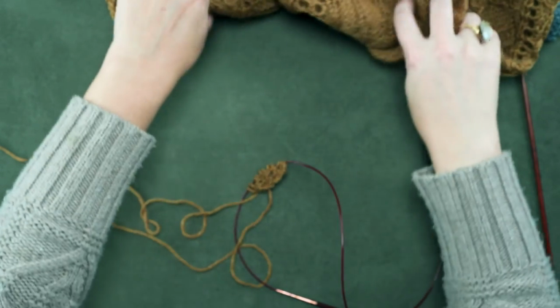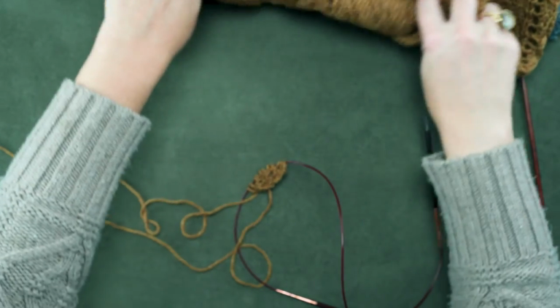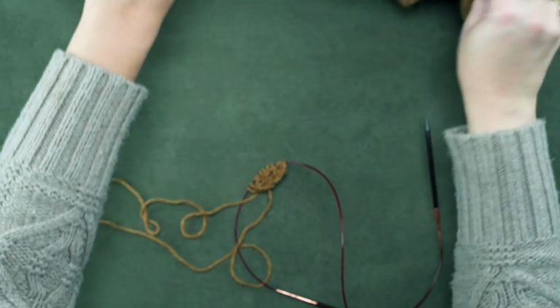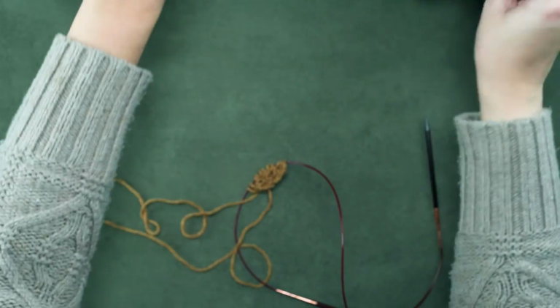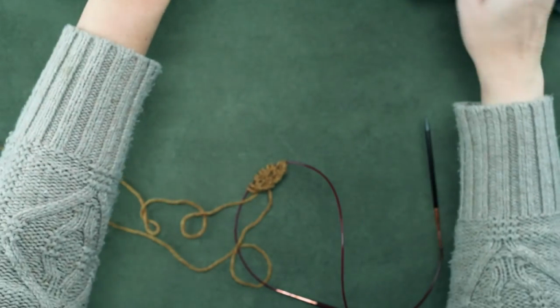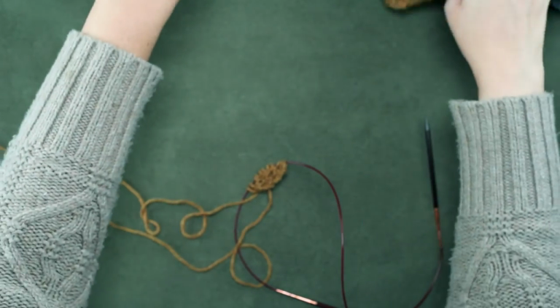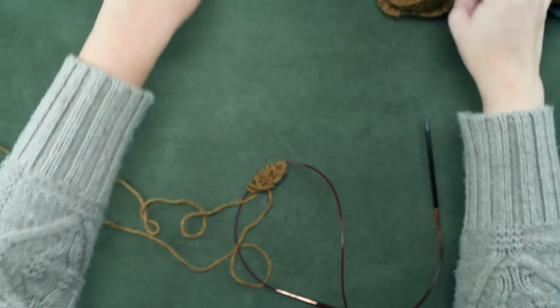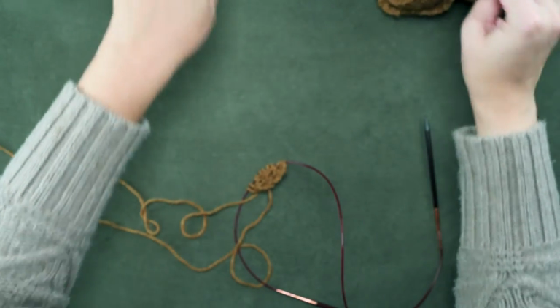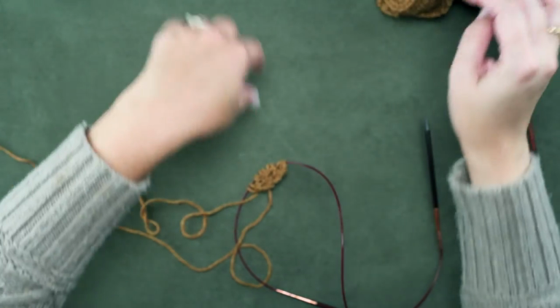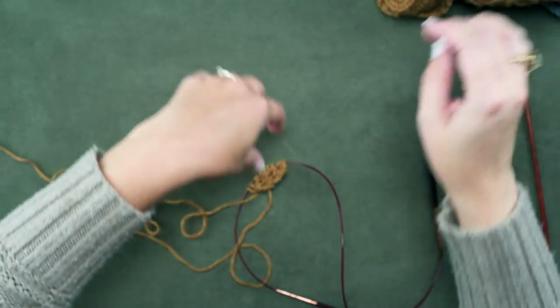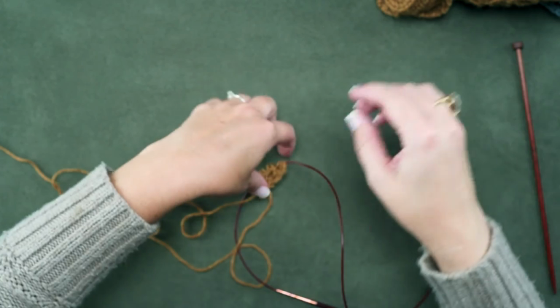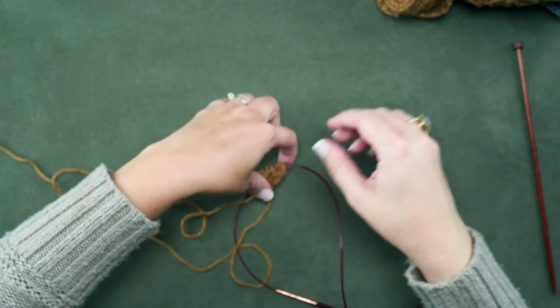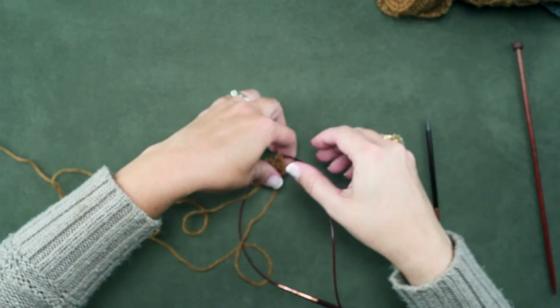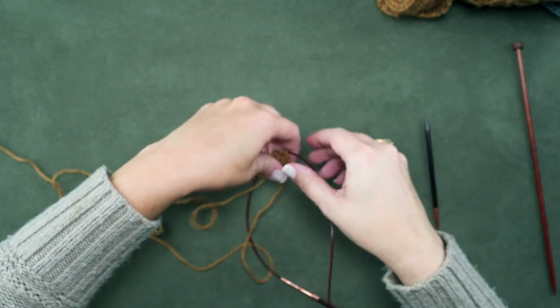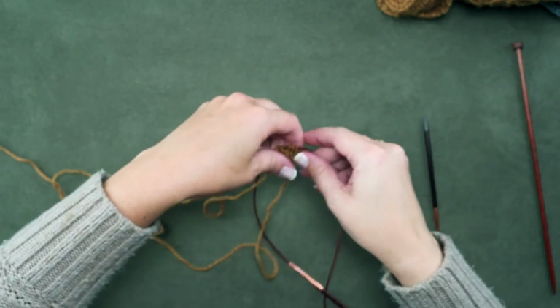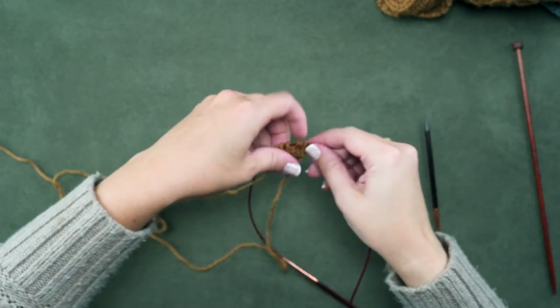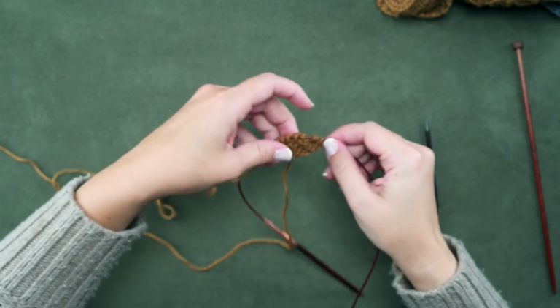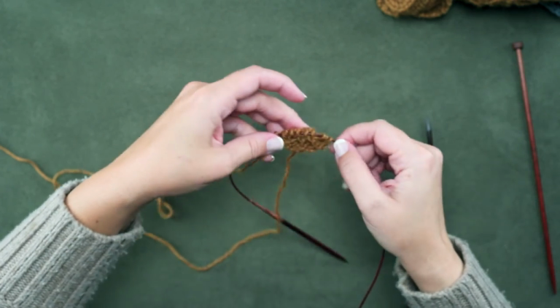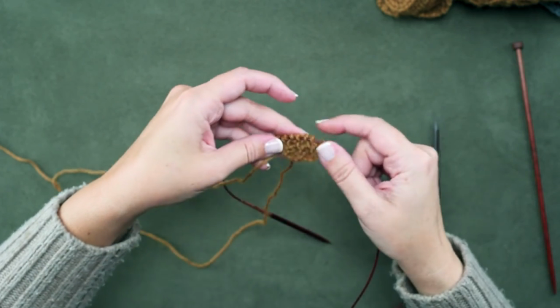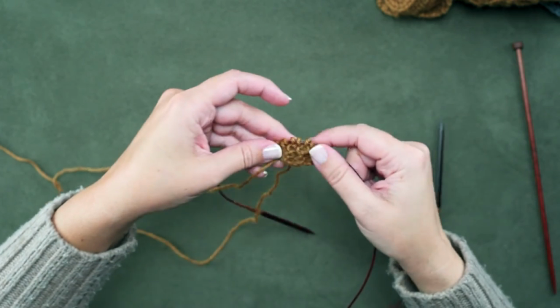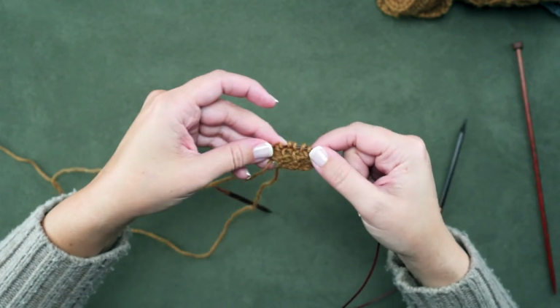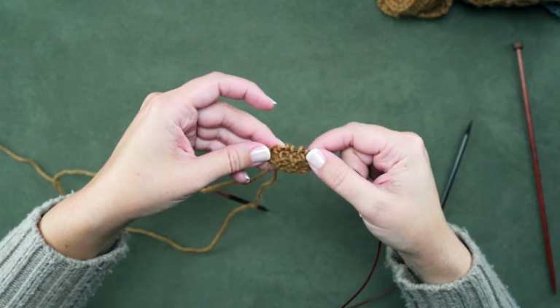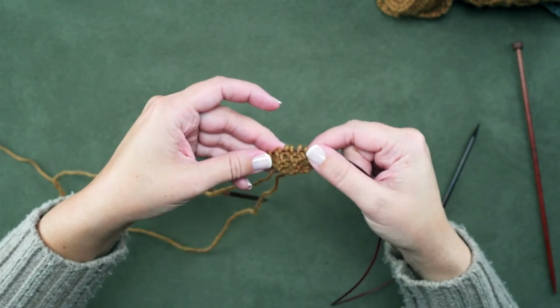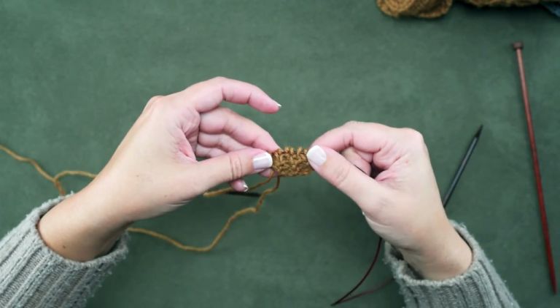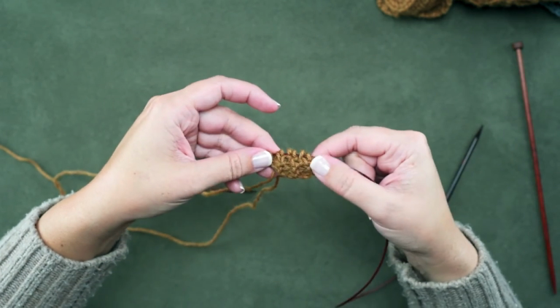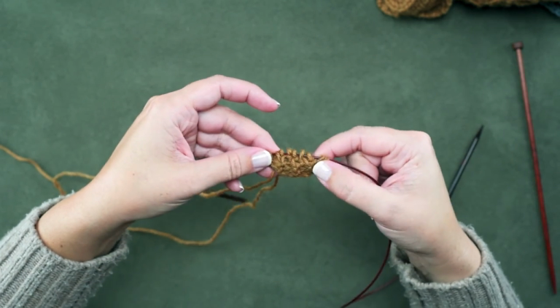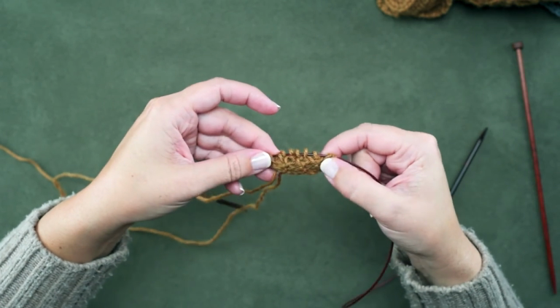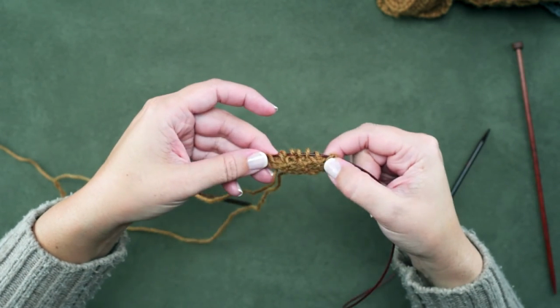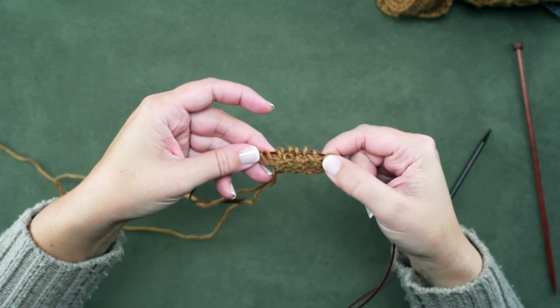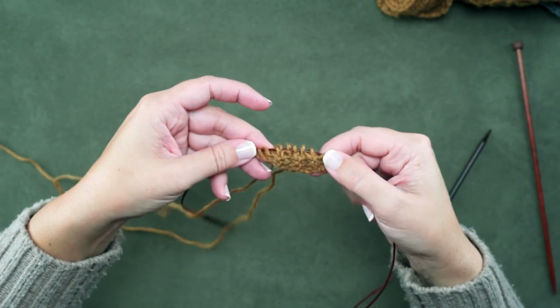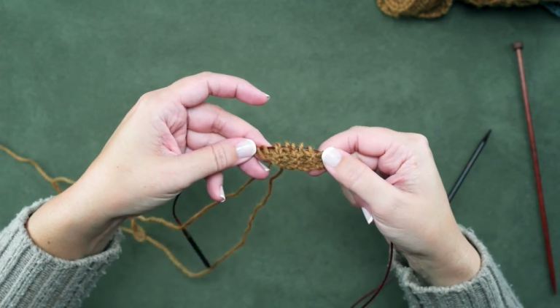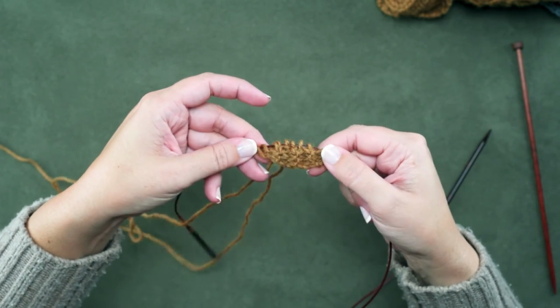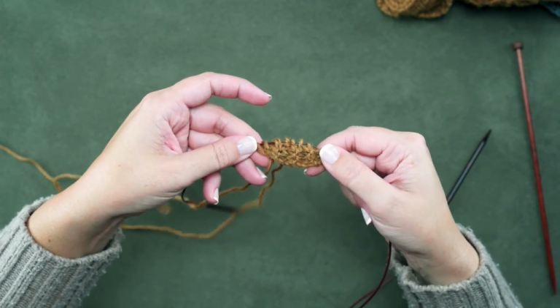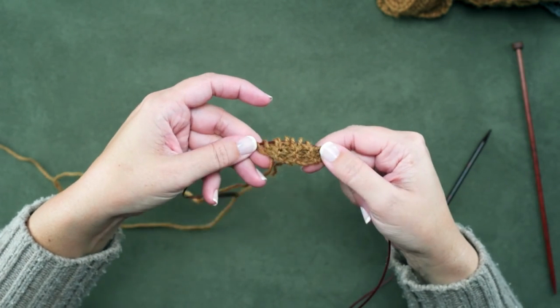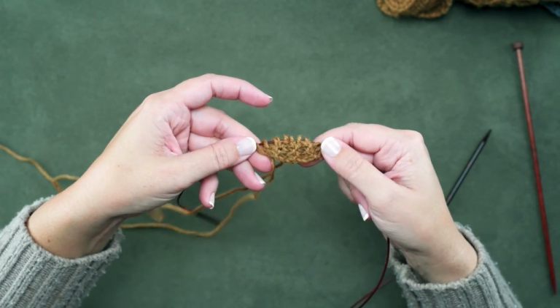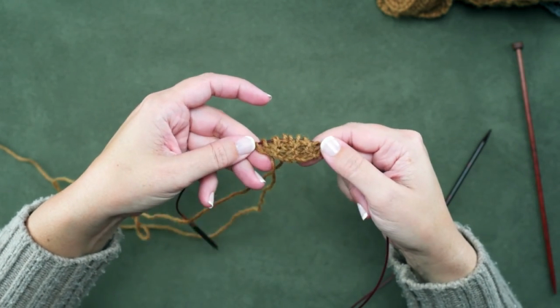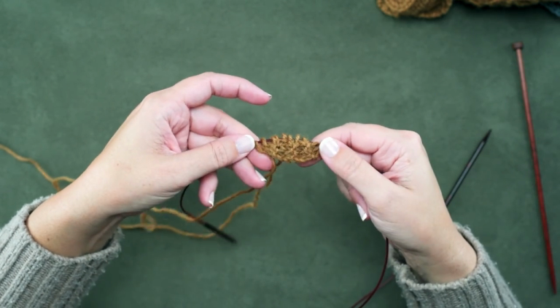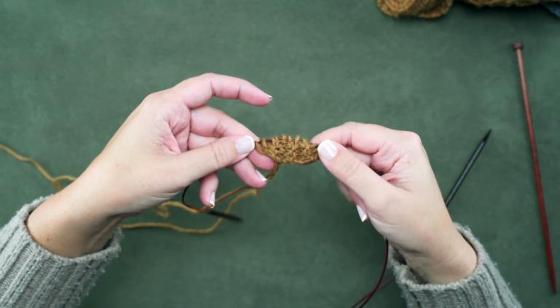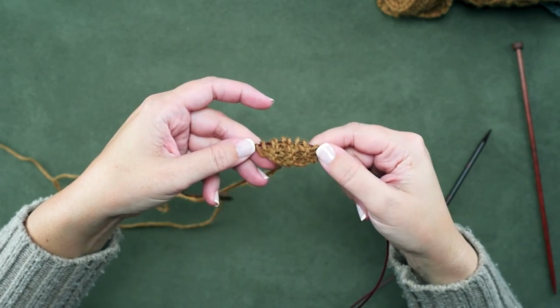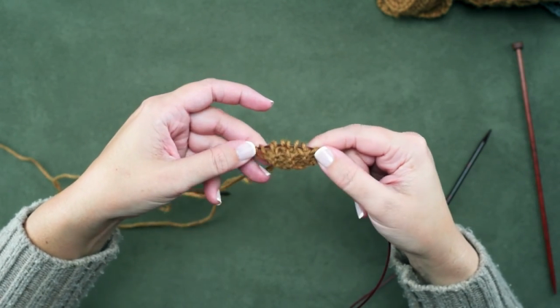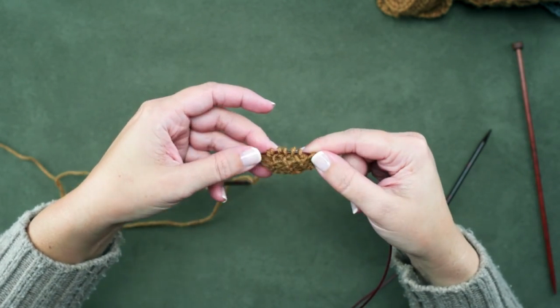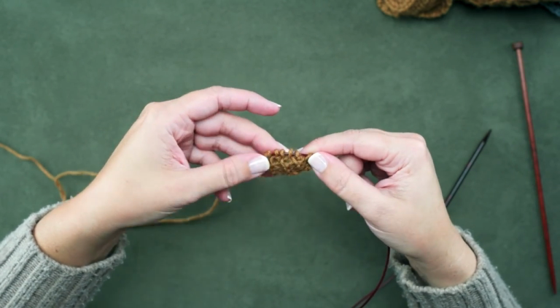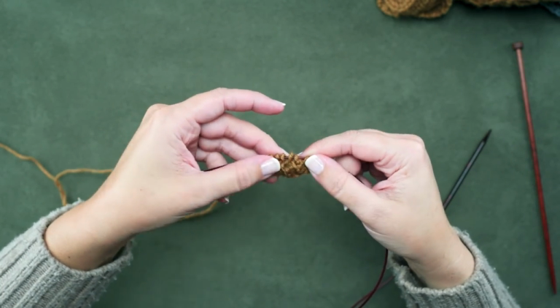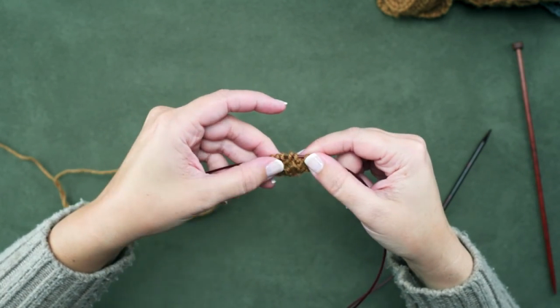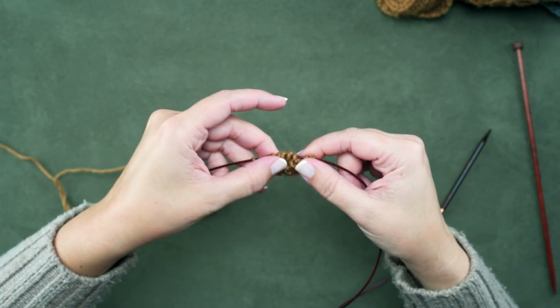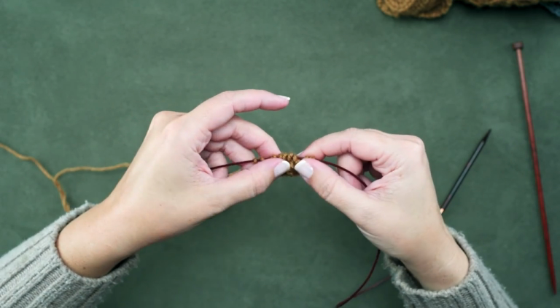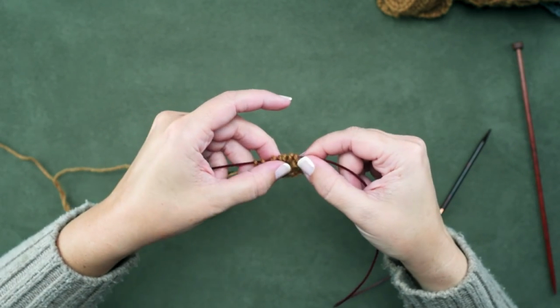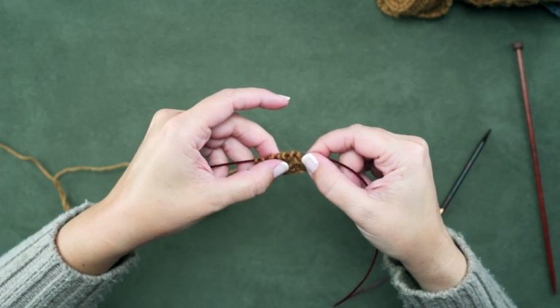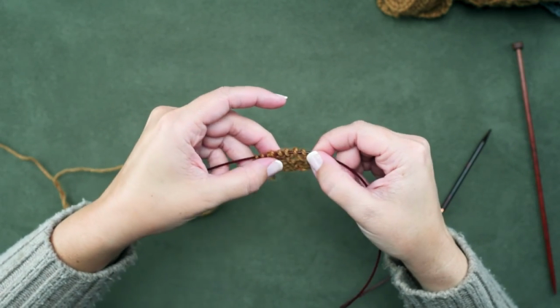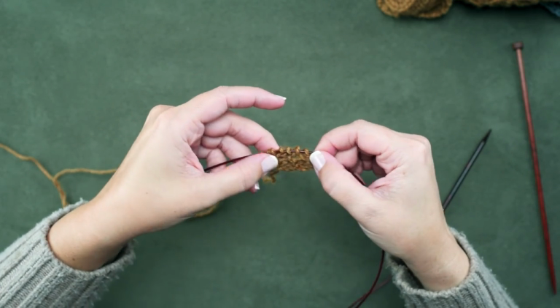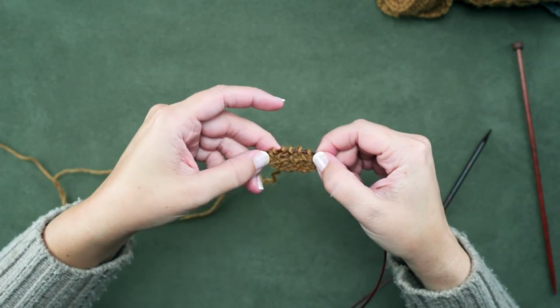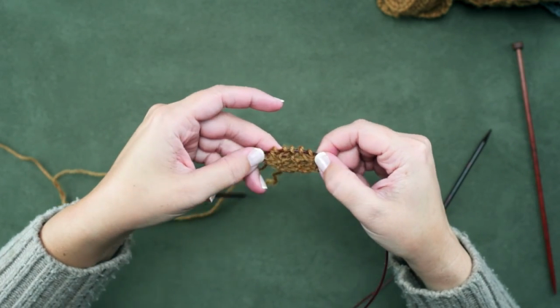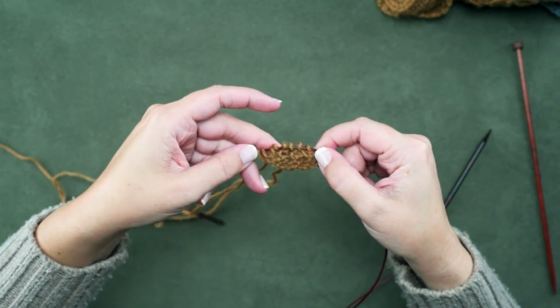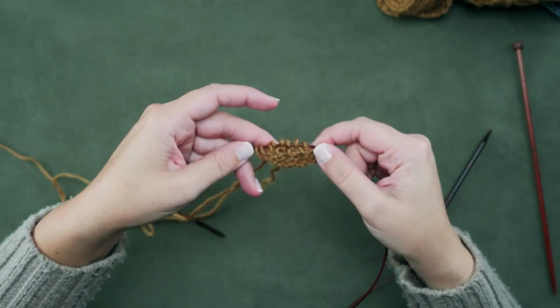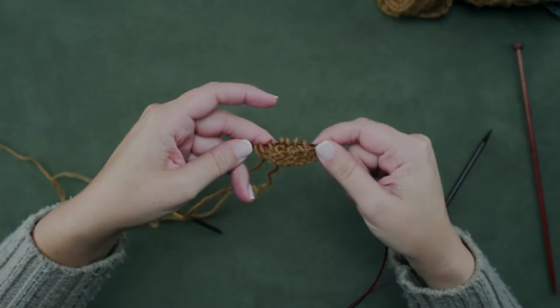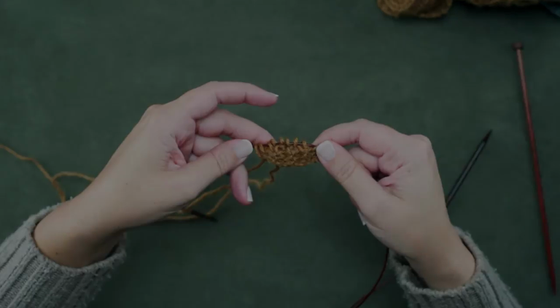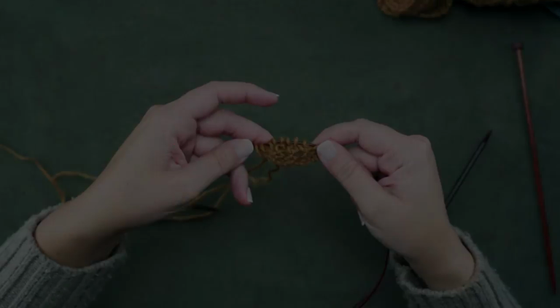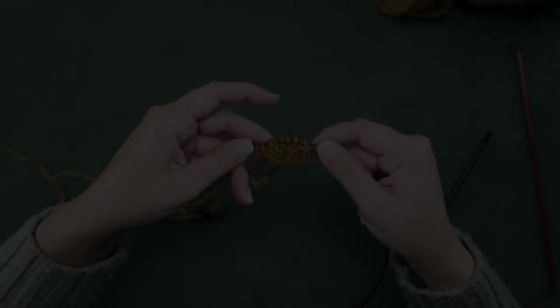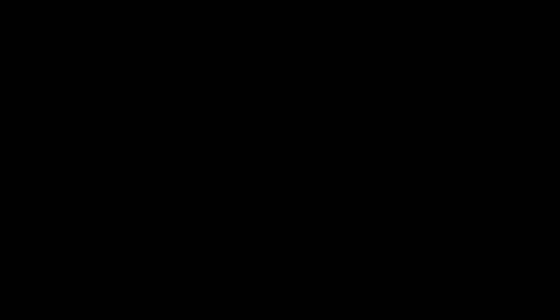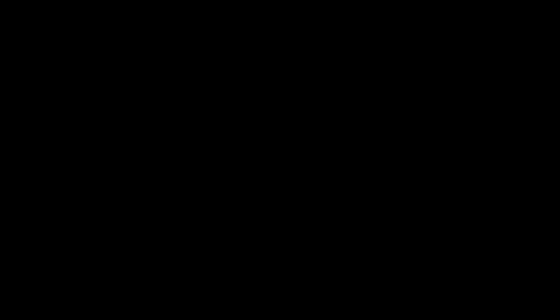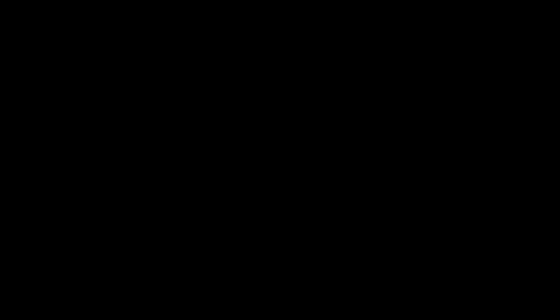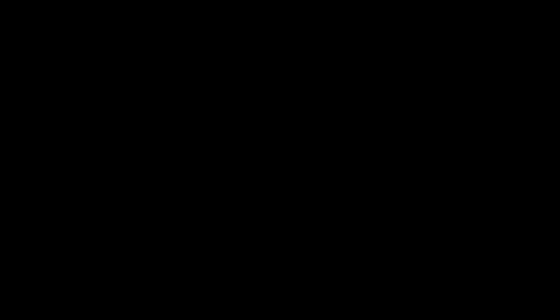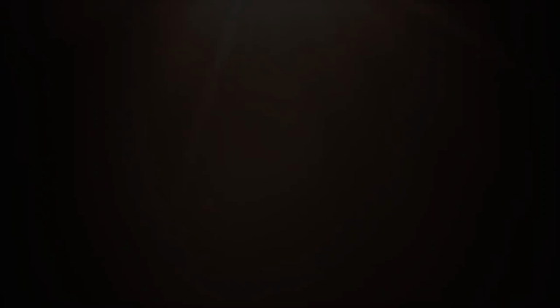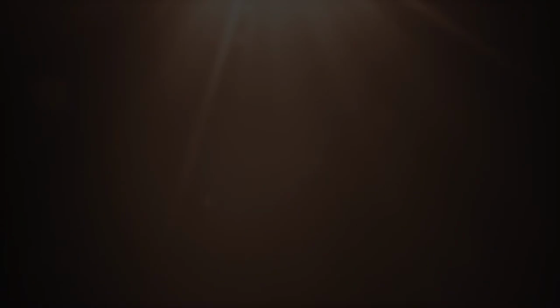So that is how you create a garter tab. I hope this technique helps you guys — thanks for watching.